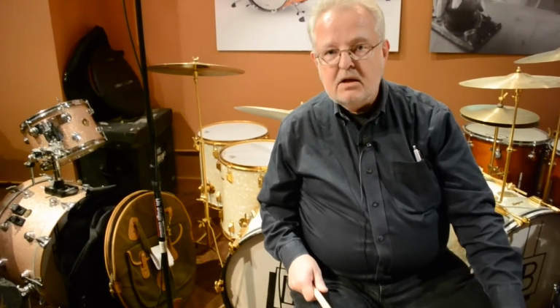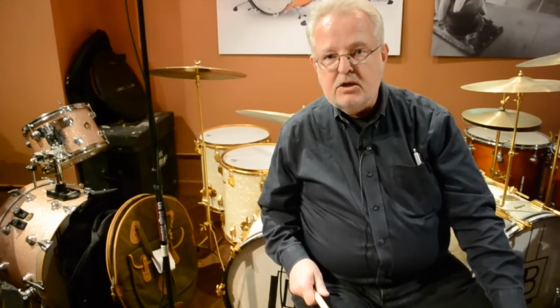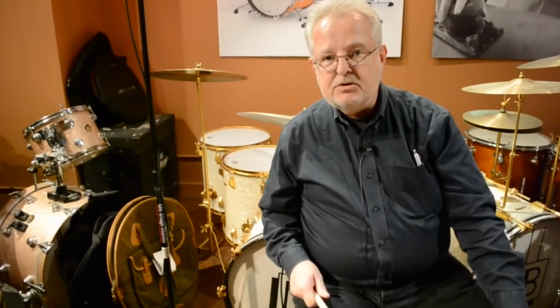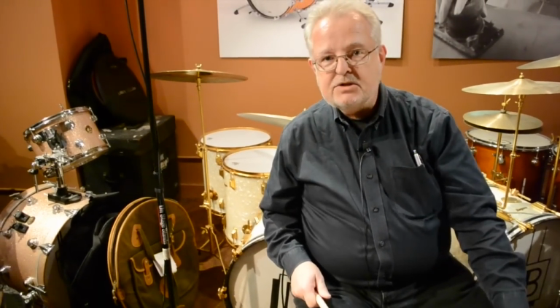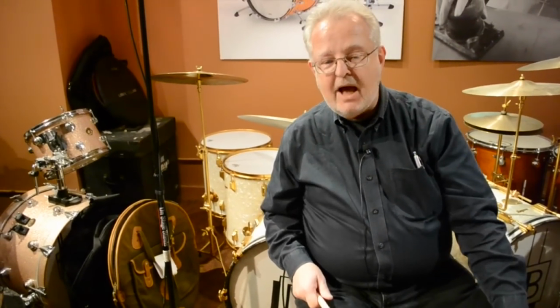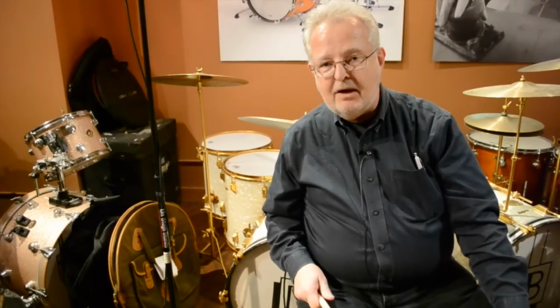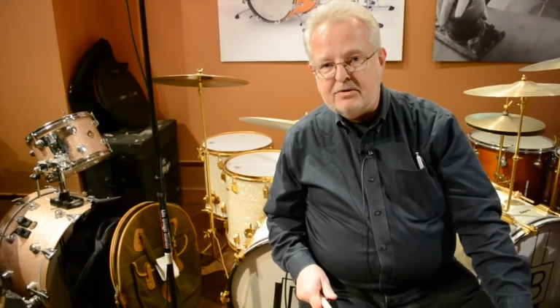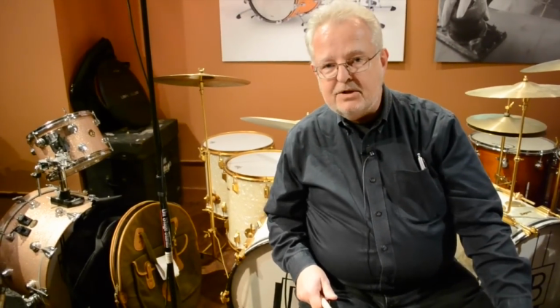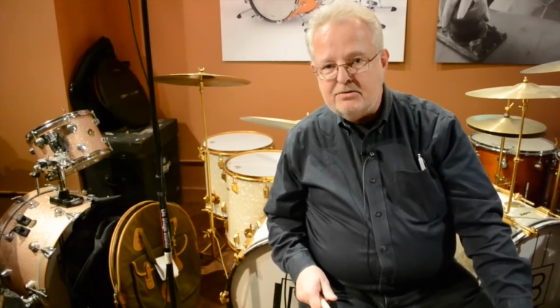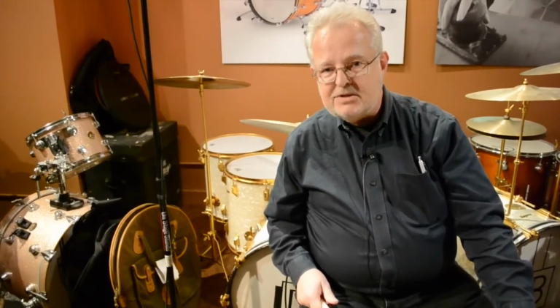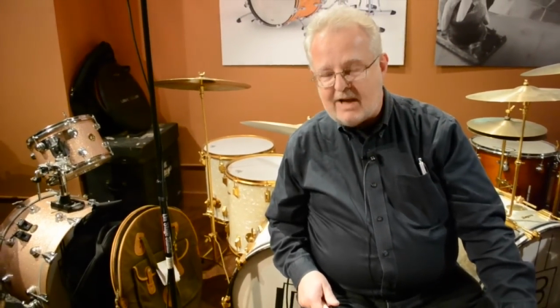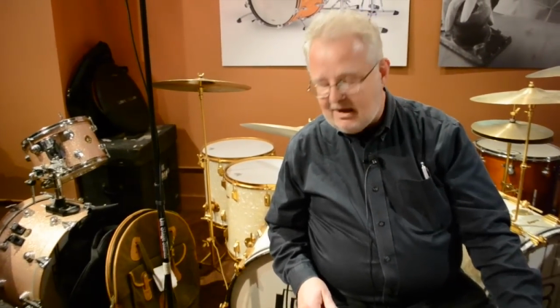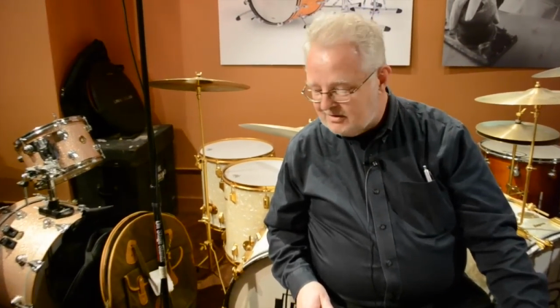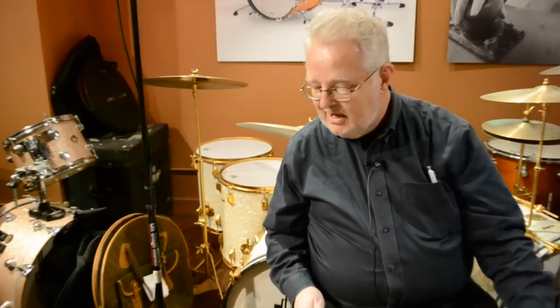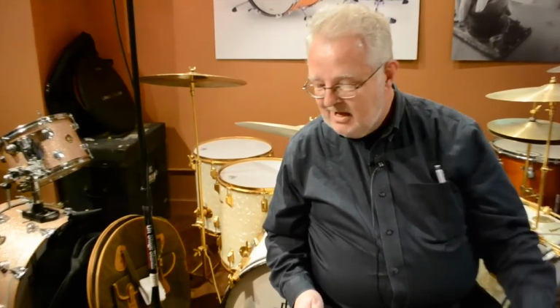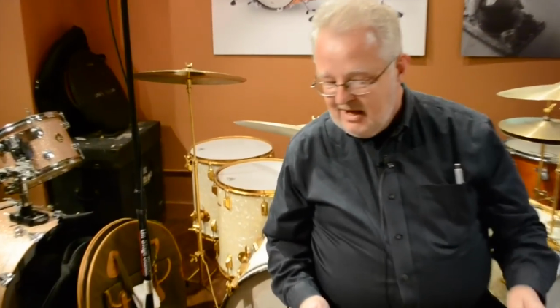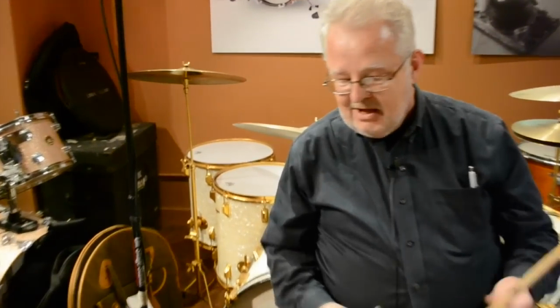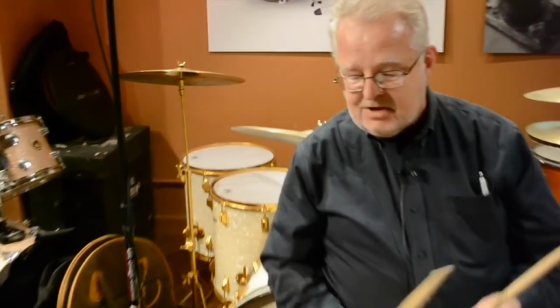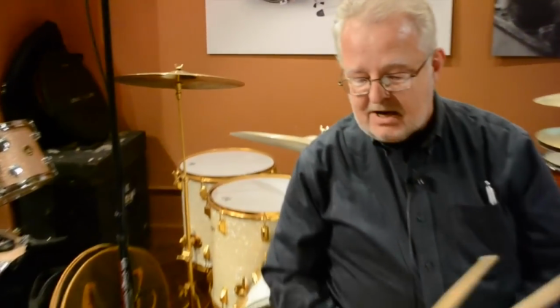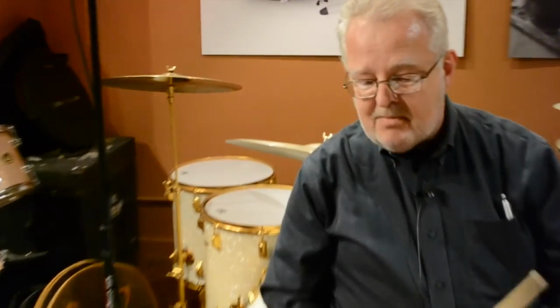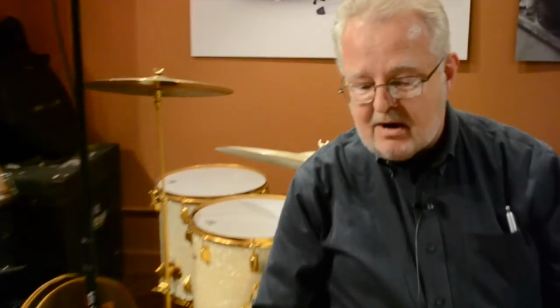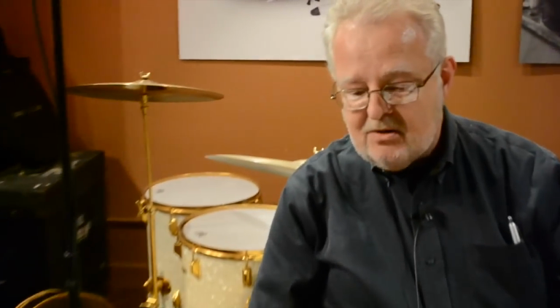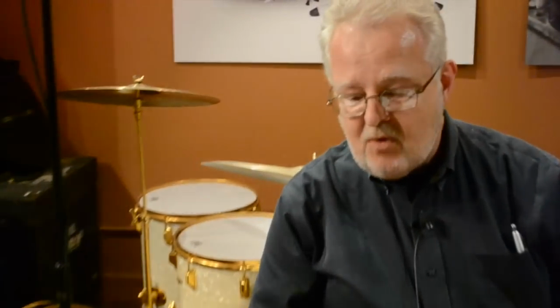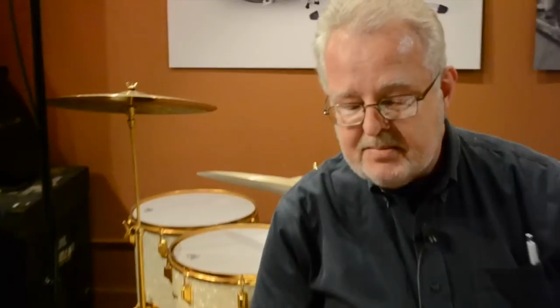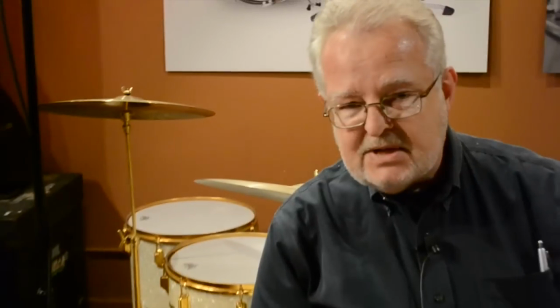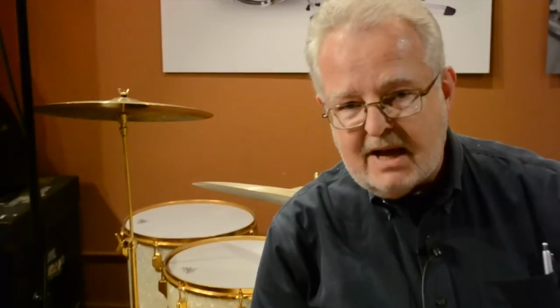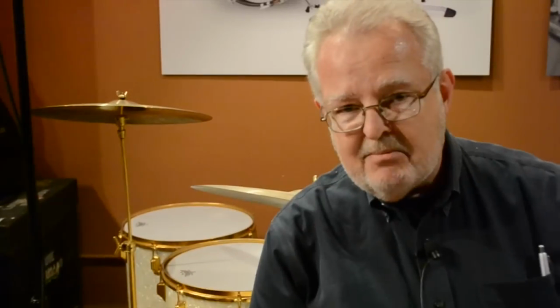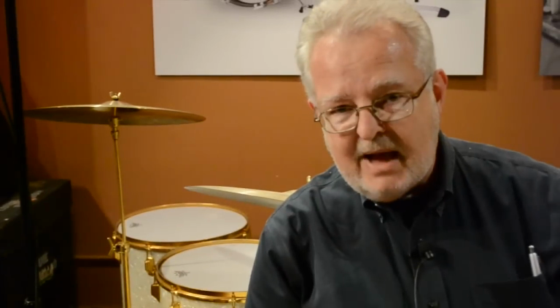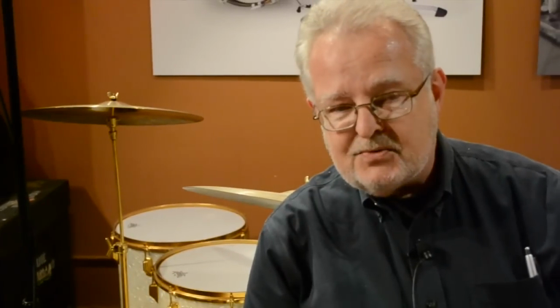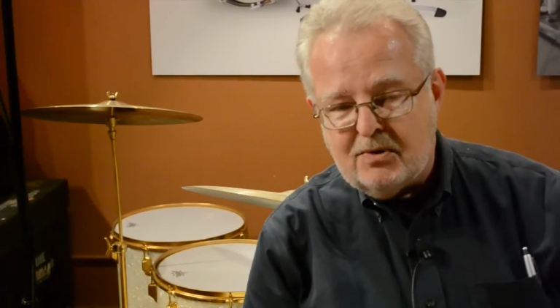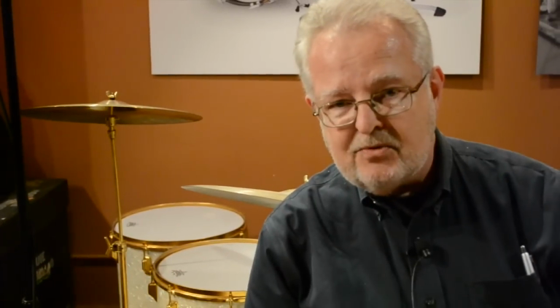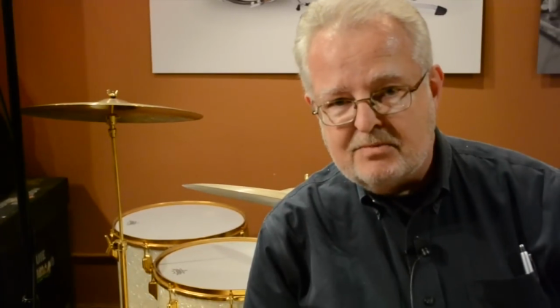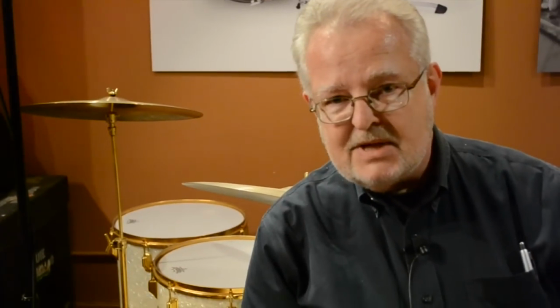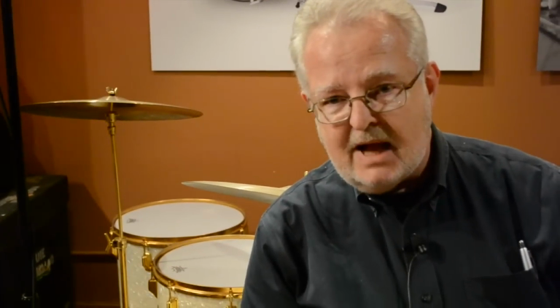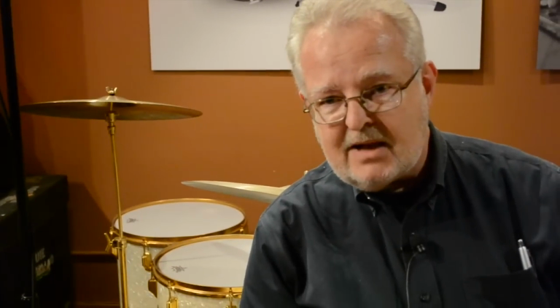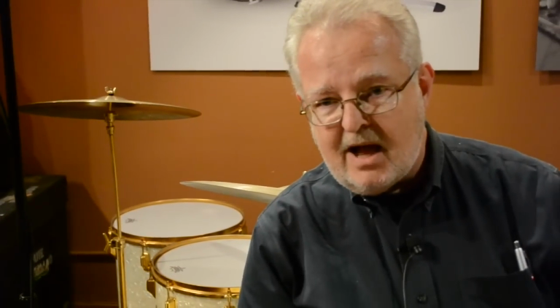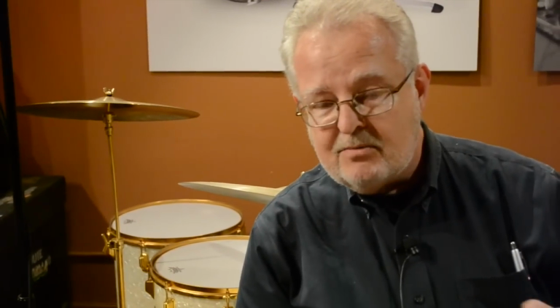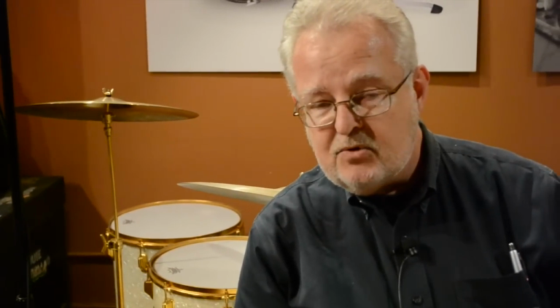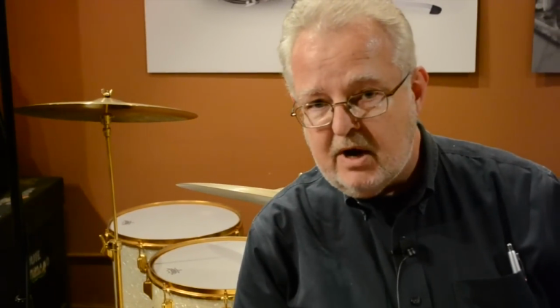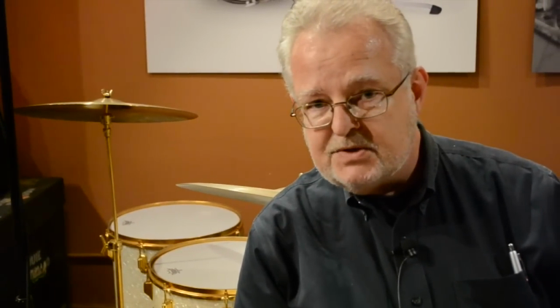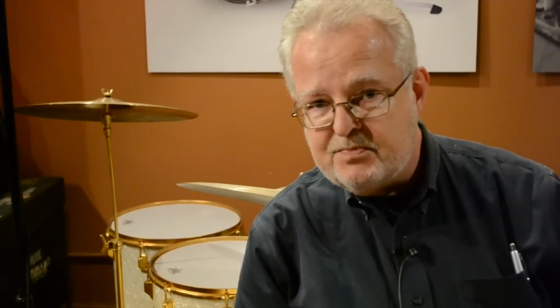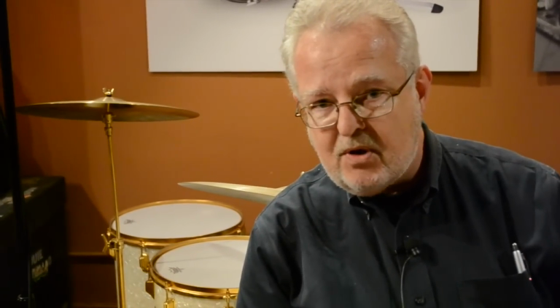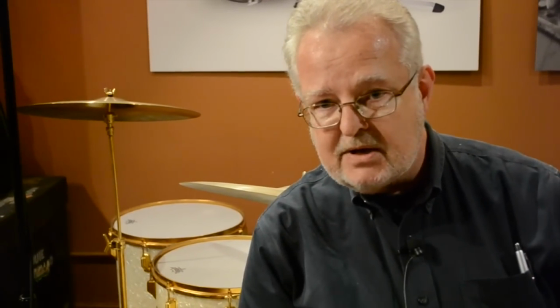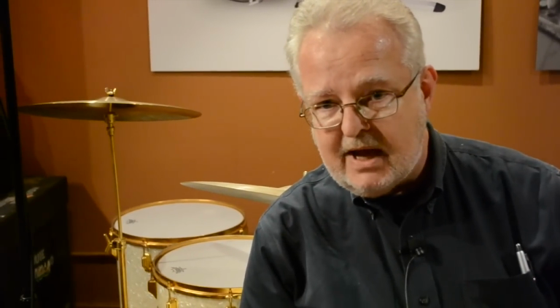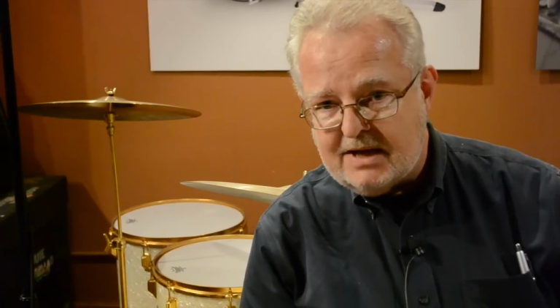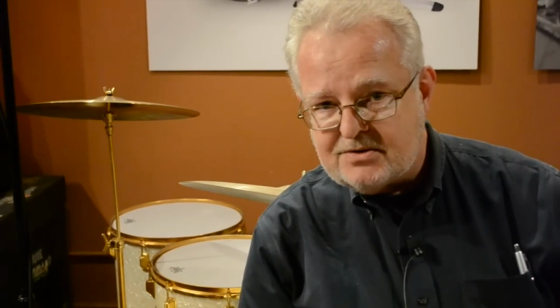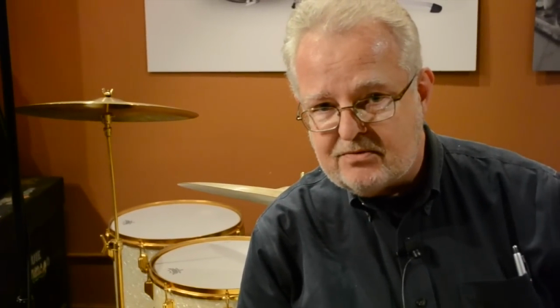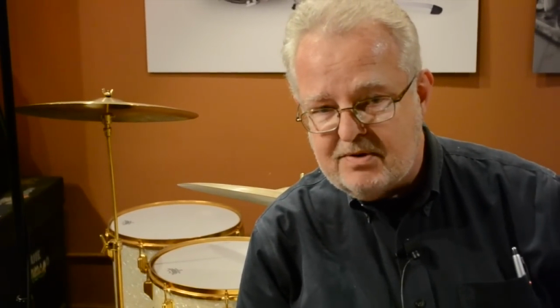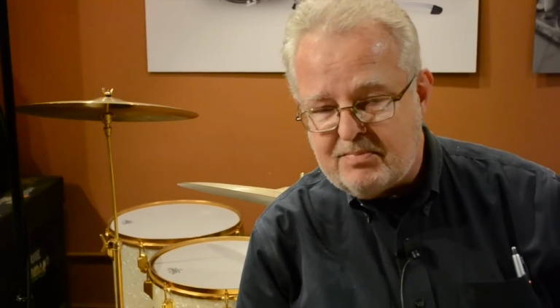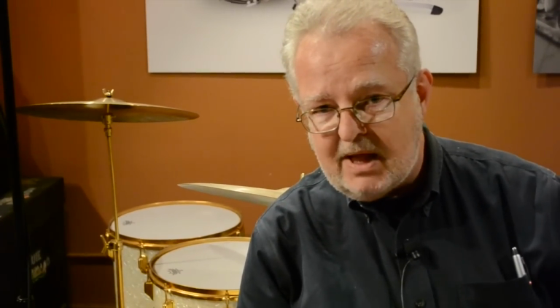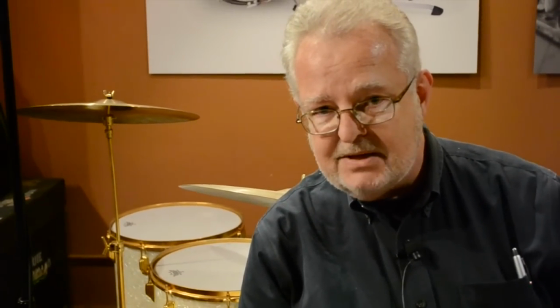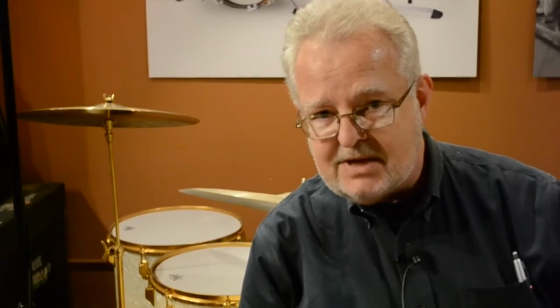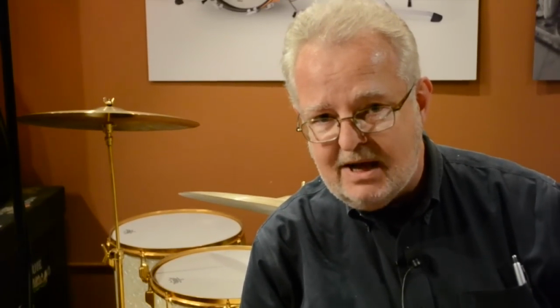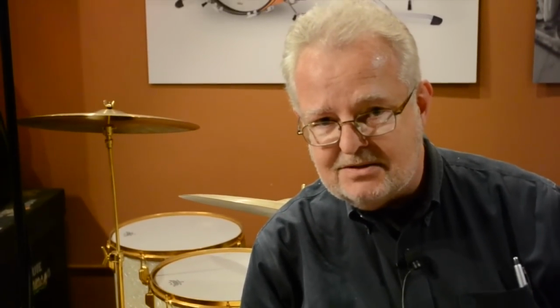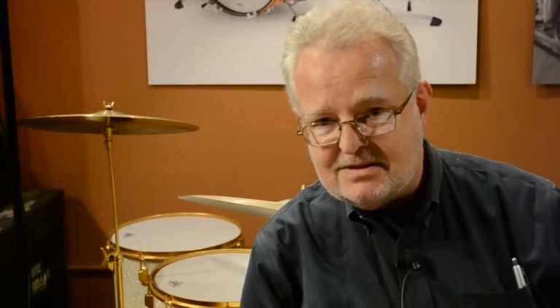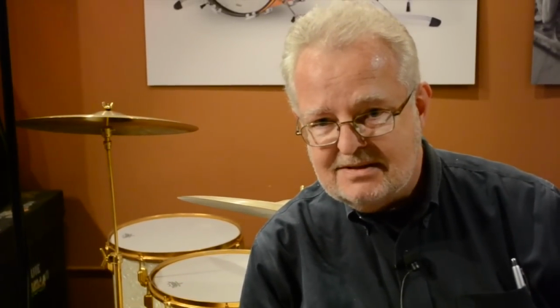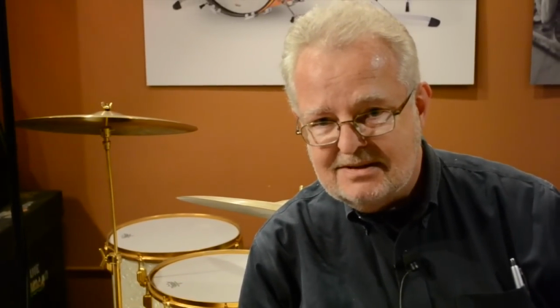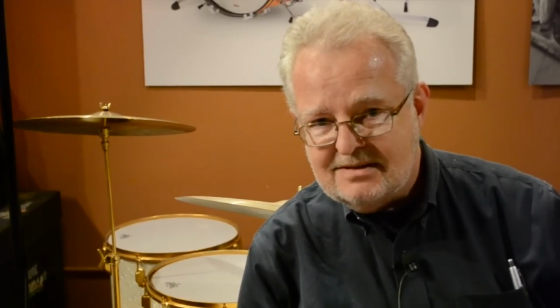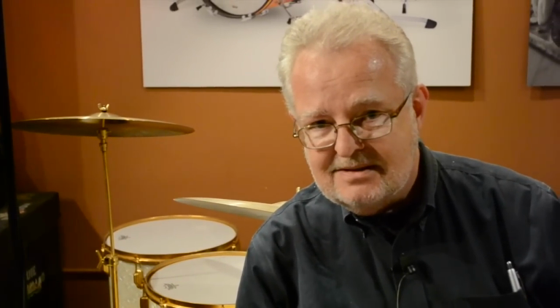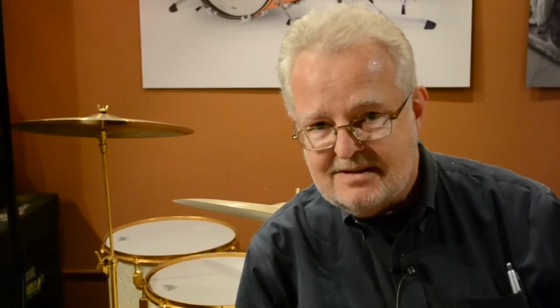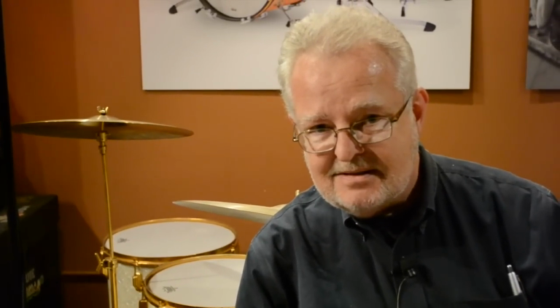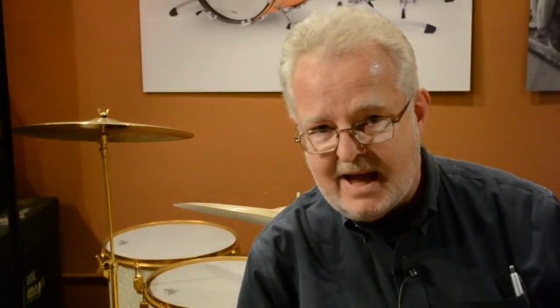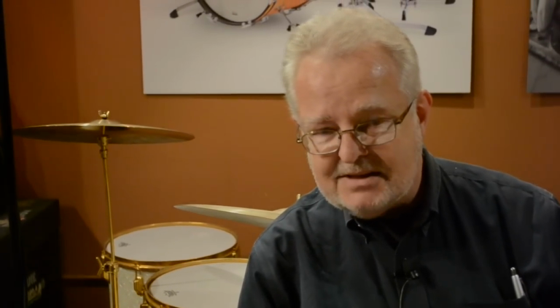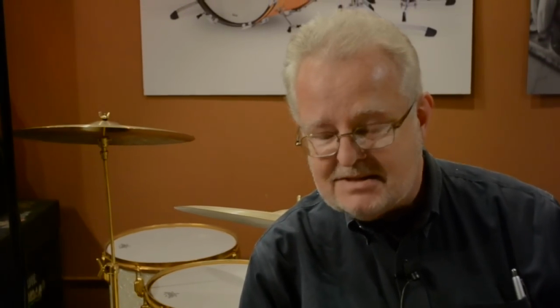Huge sound, huge sound. Check them out on the website — maxwelldrums.com — Gretsch Broadcaster 3-ply shells. Thanks.